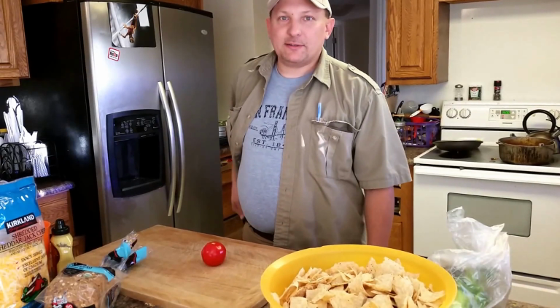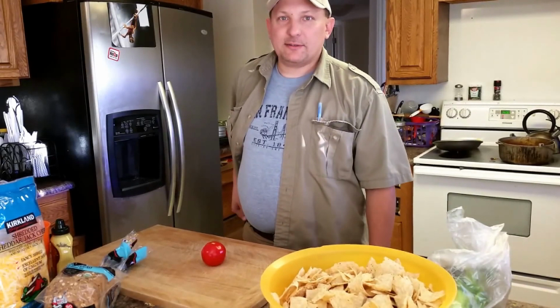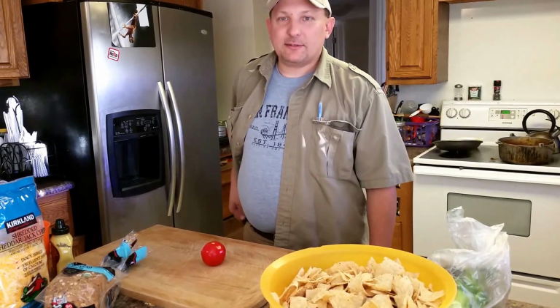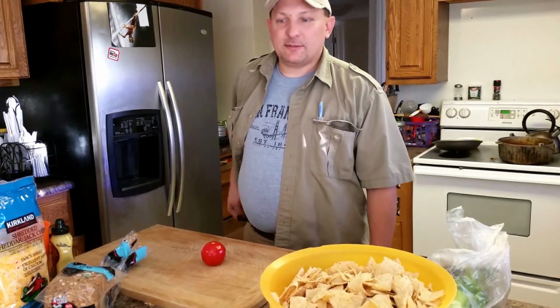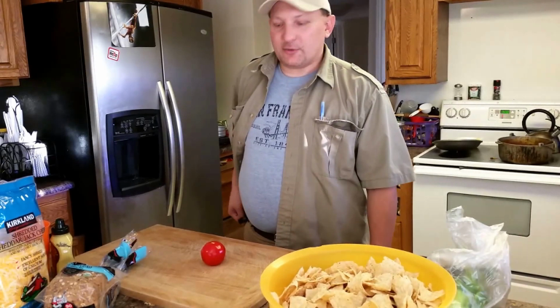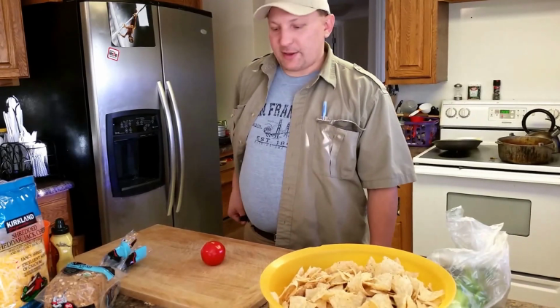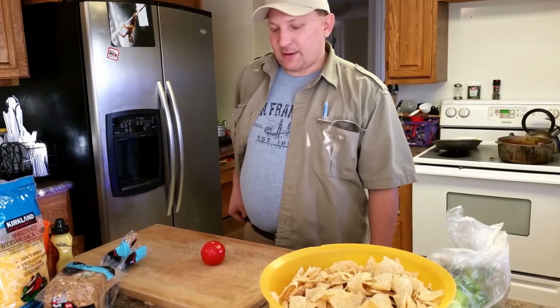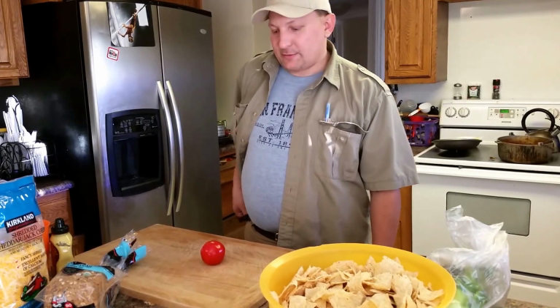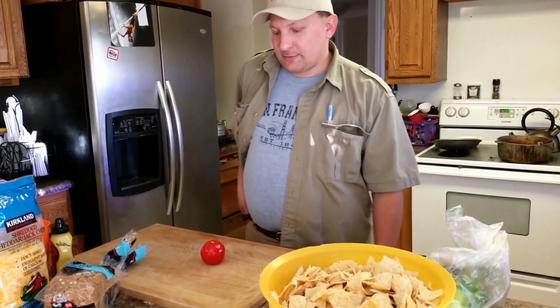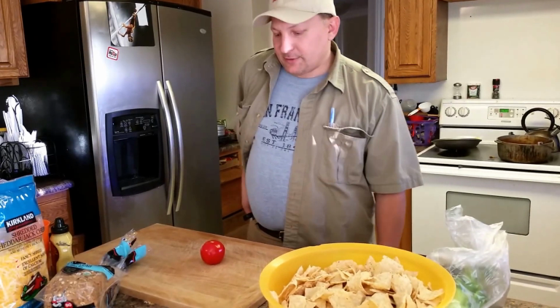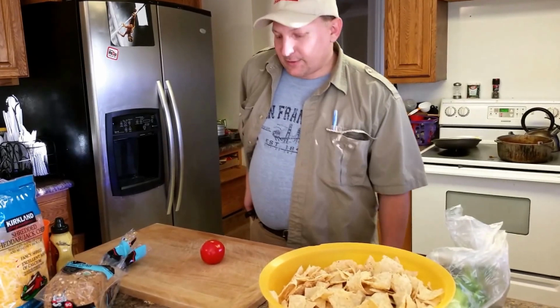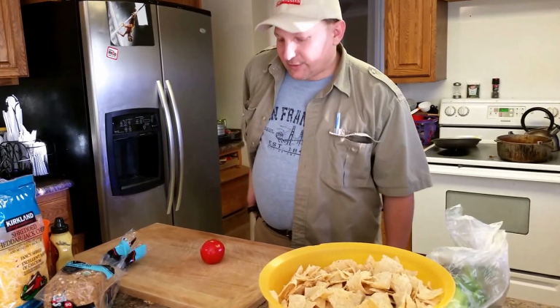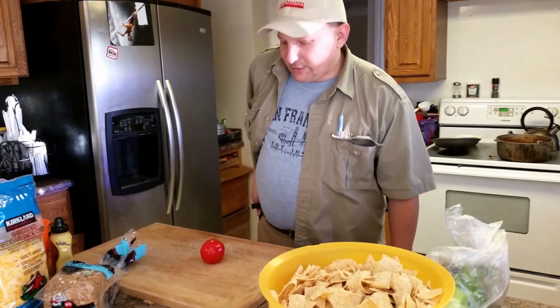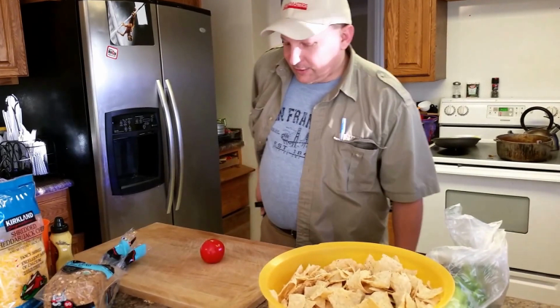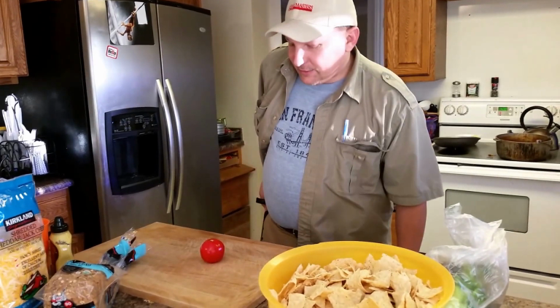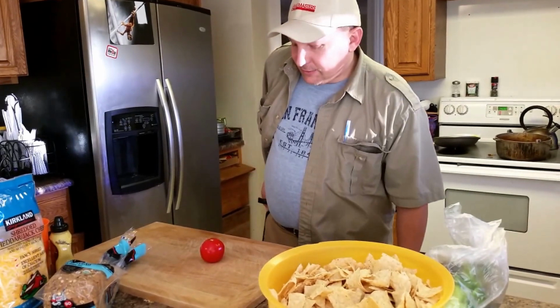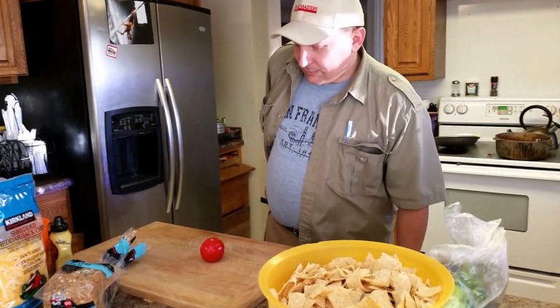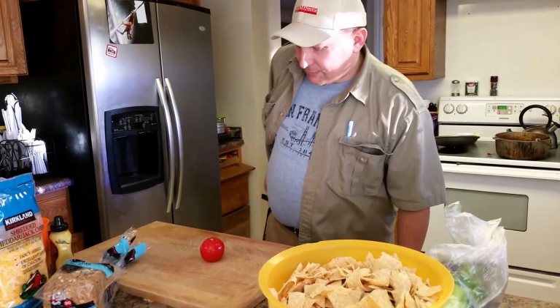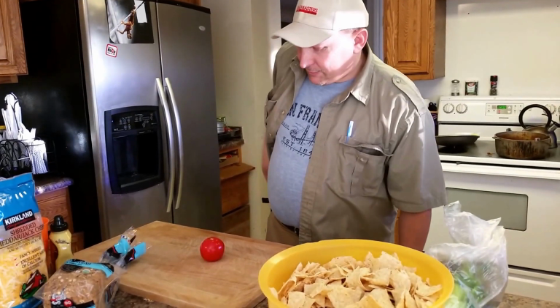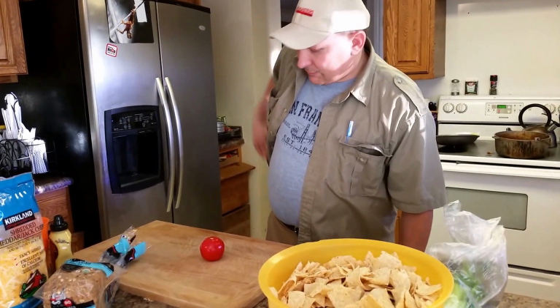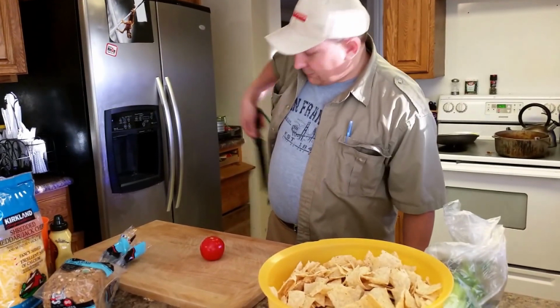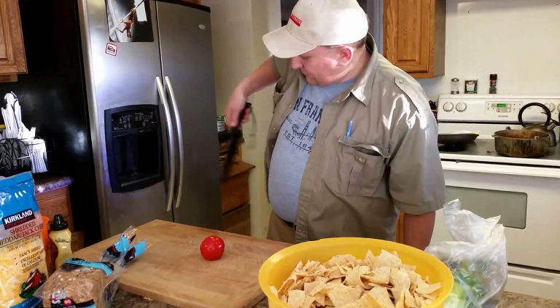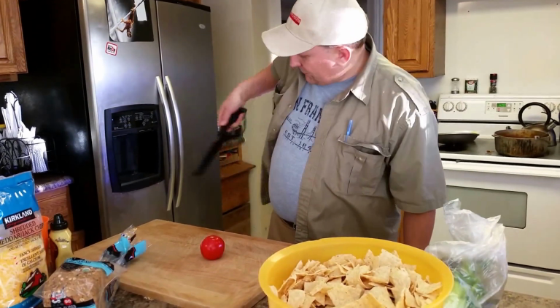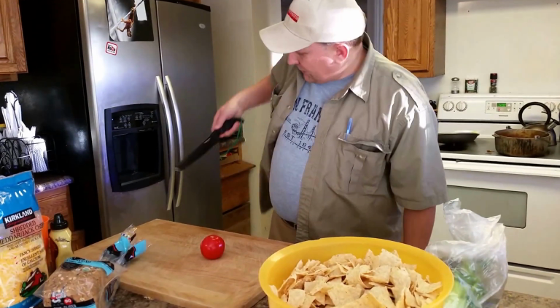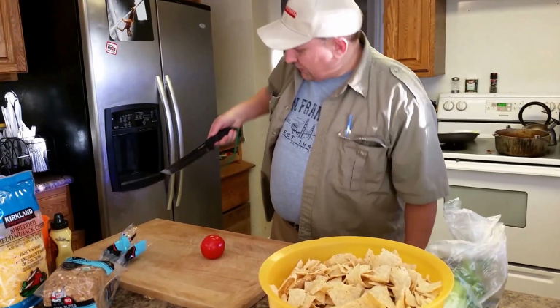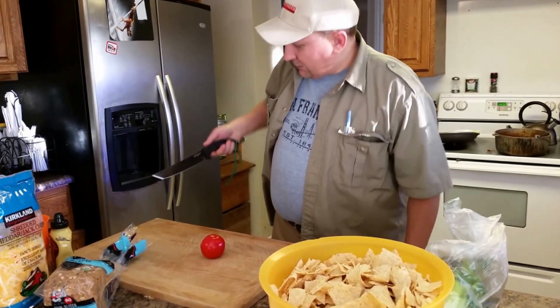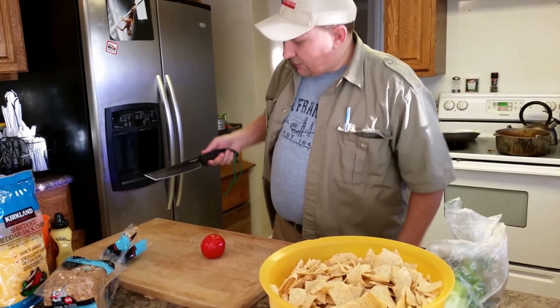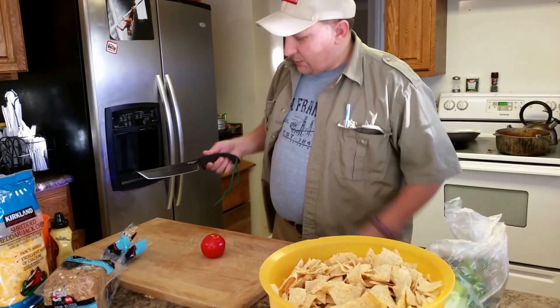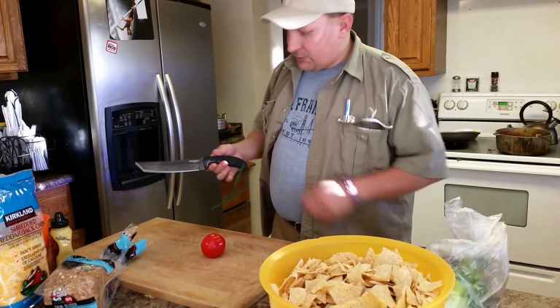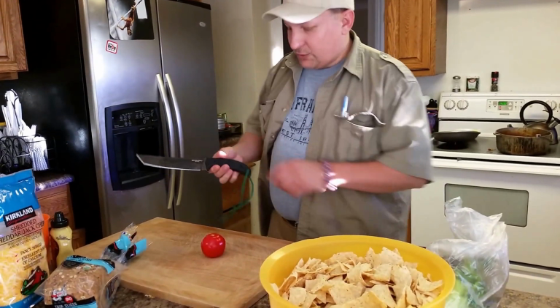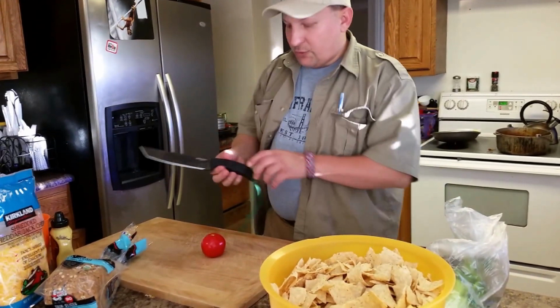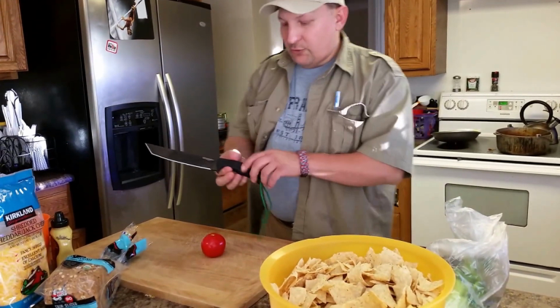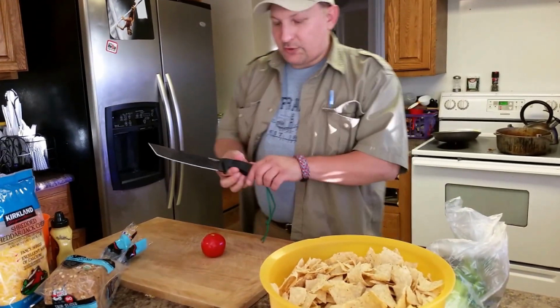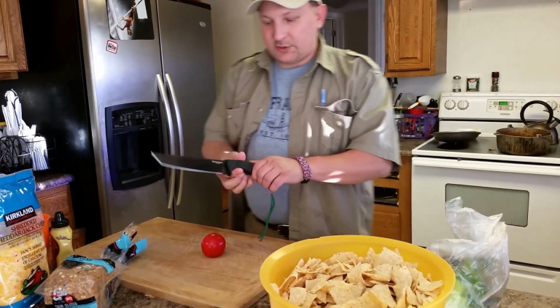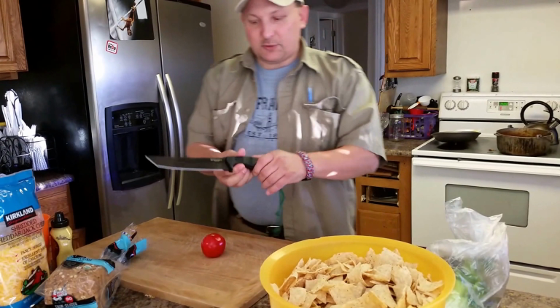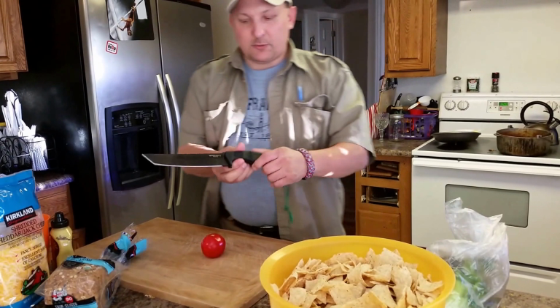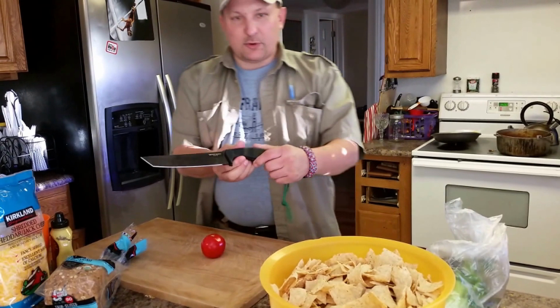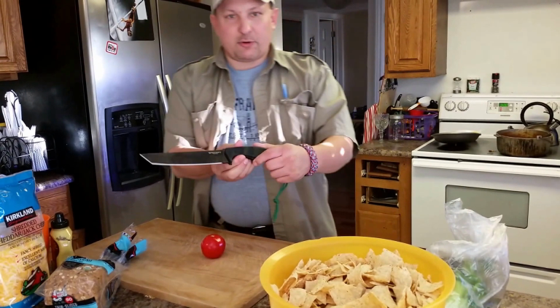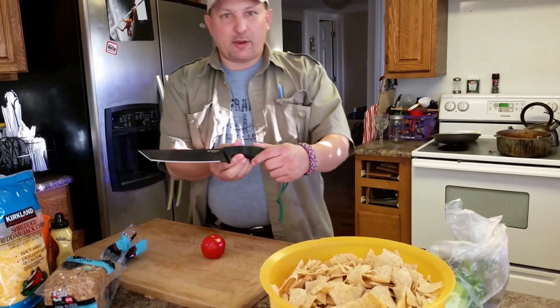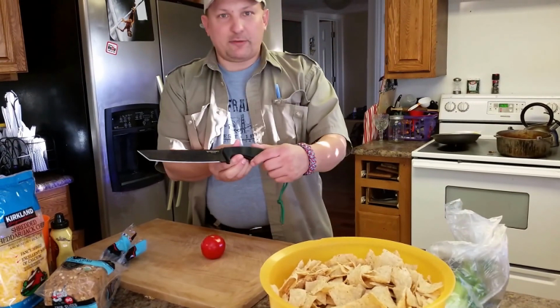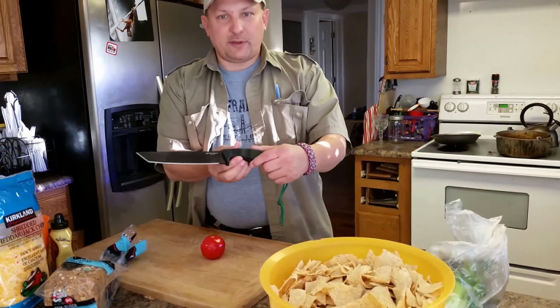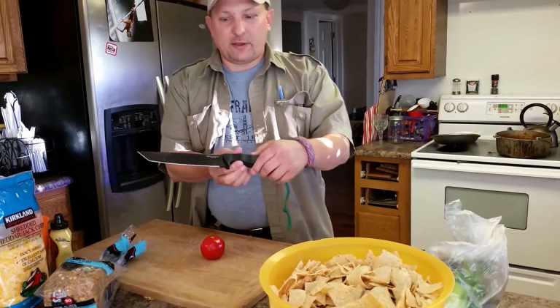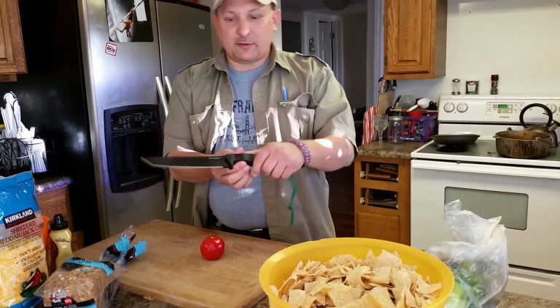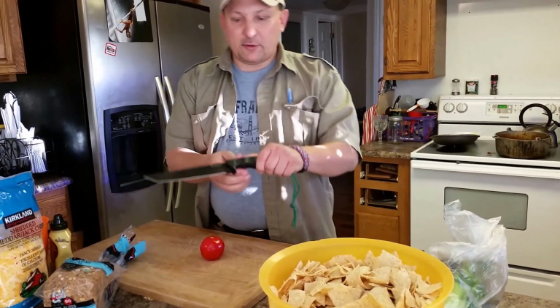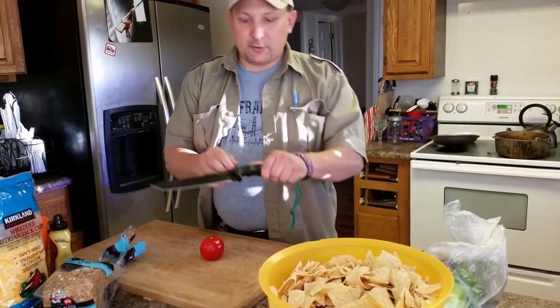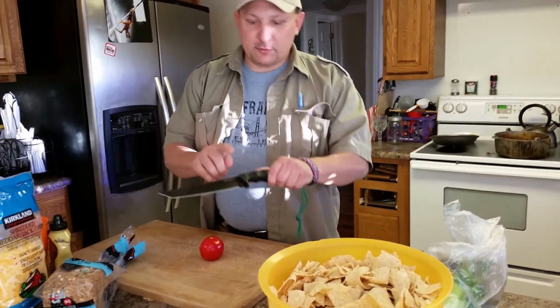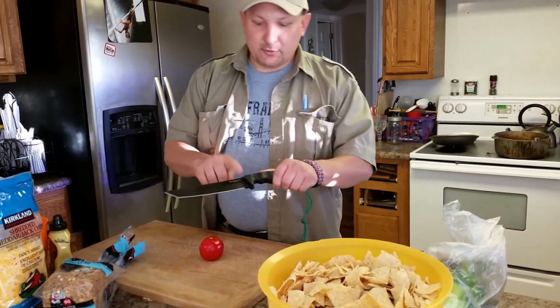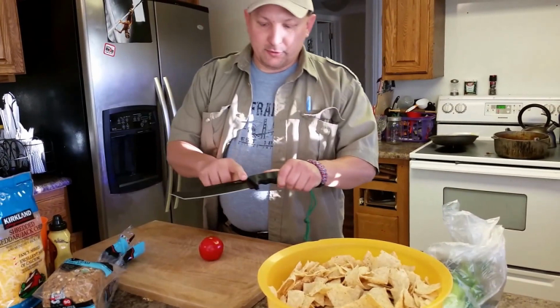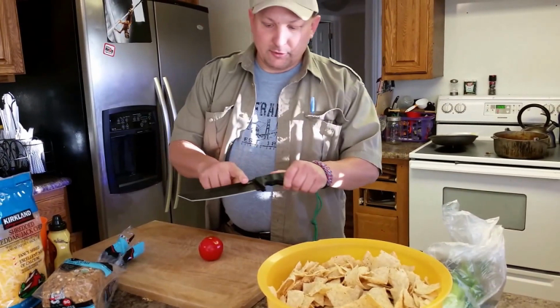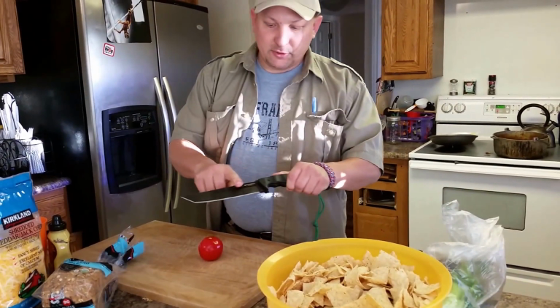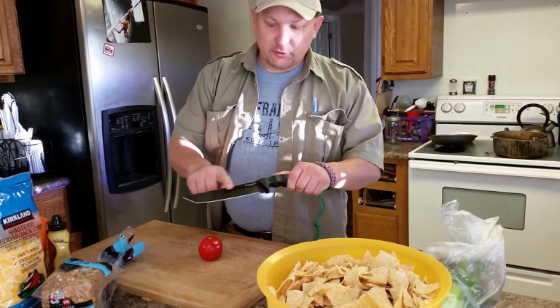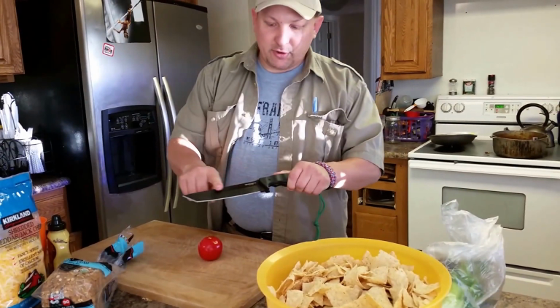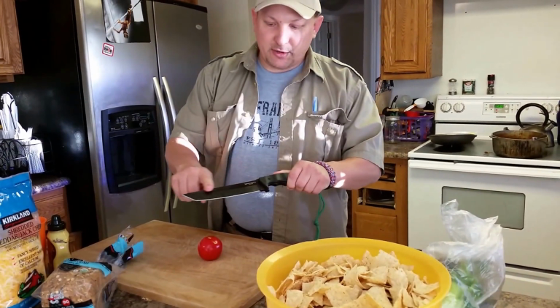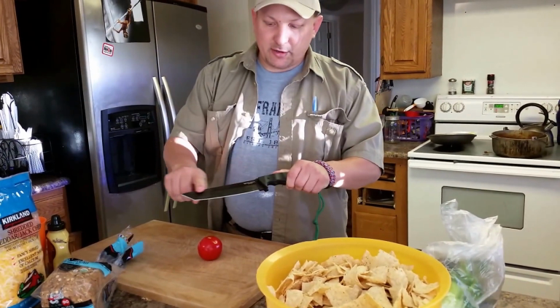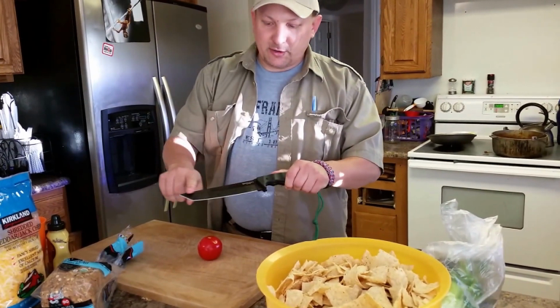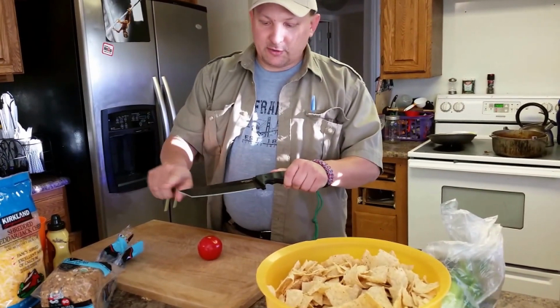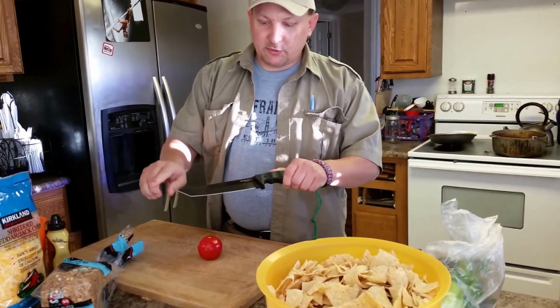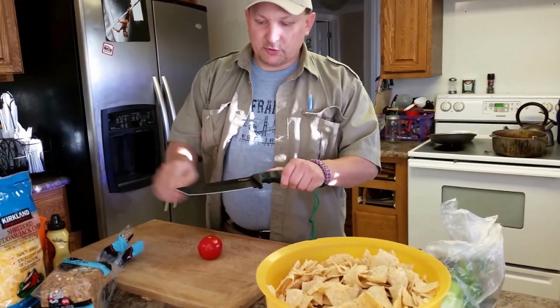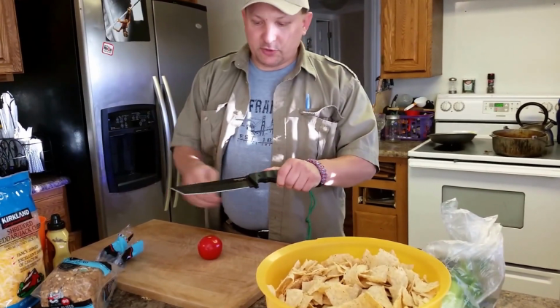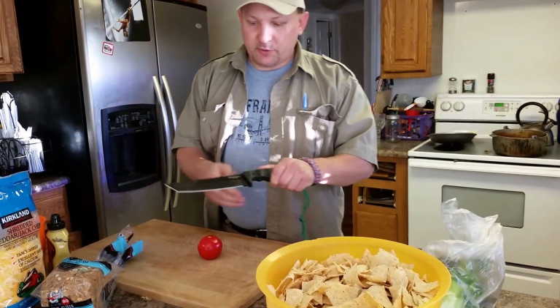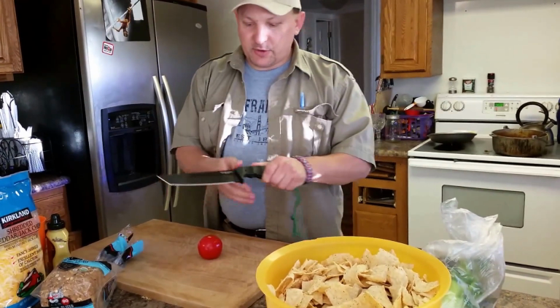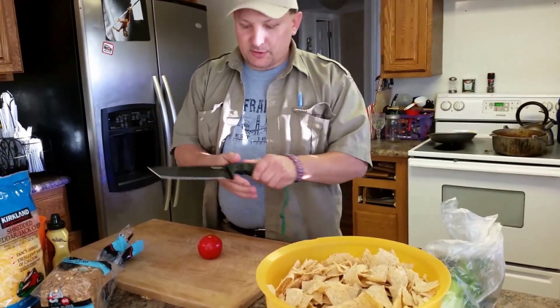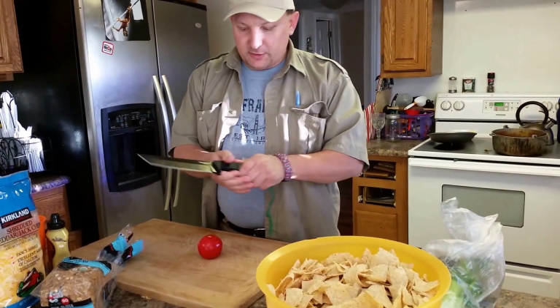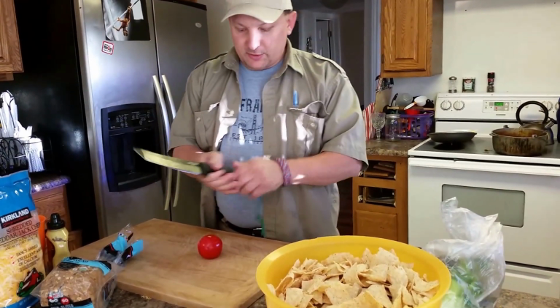Yes. Okay. So here's the Cold Steel Warcraft Tanto — straight edge, no serrations.